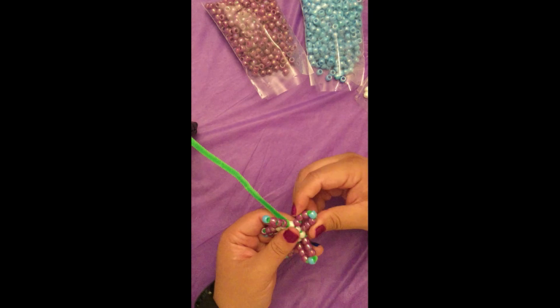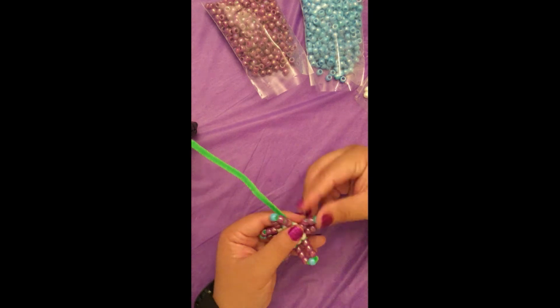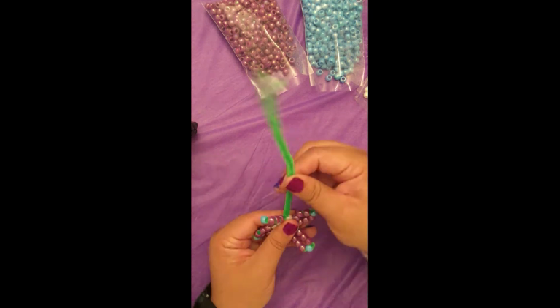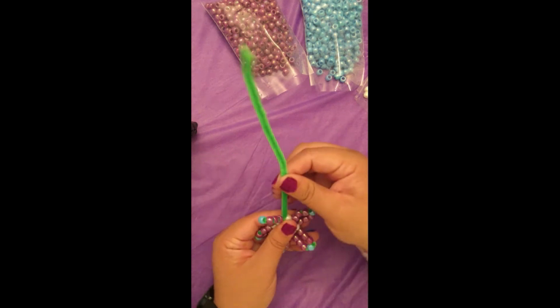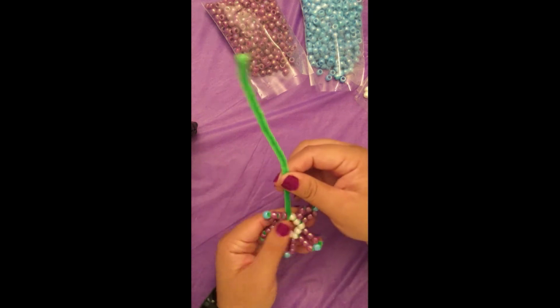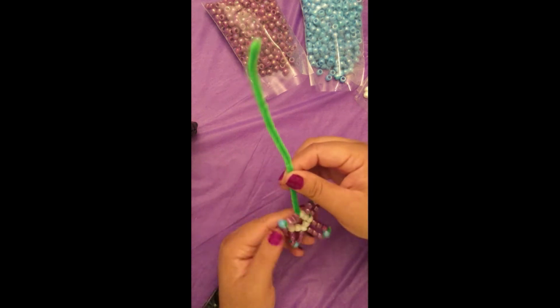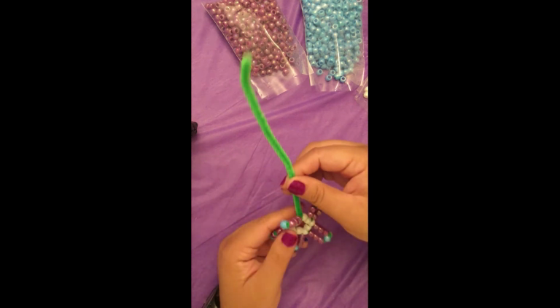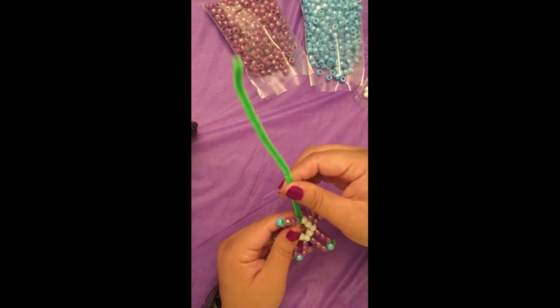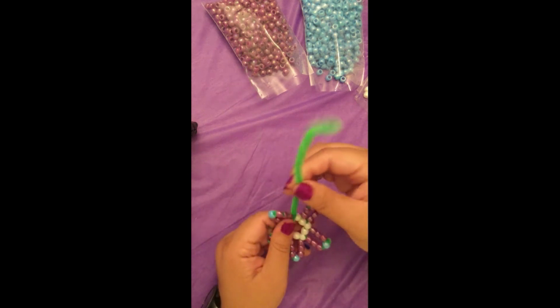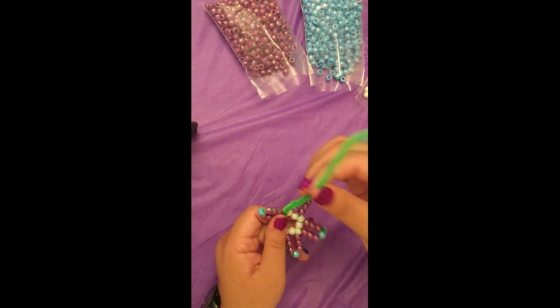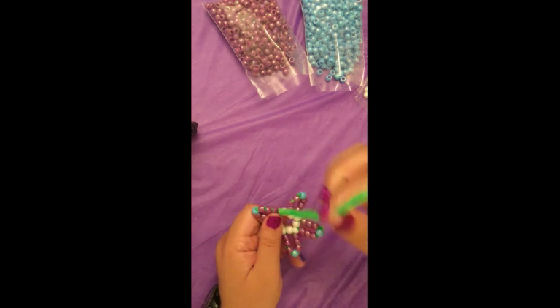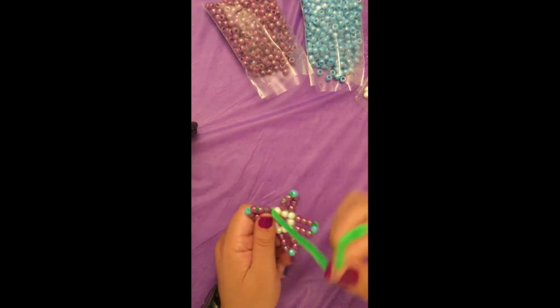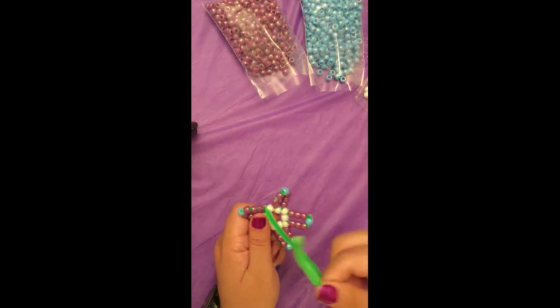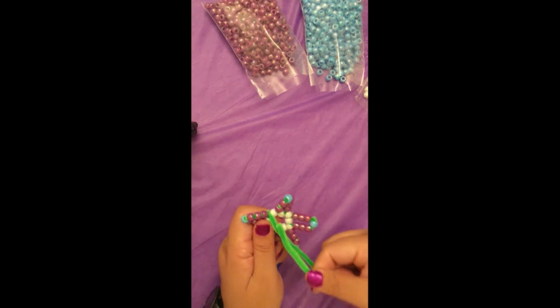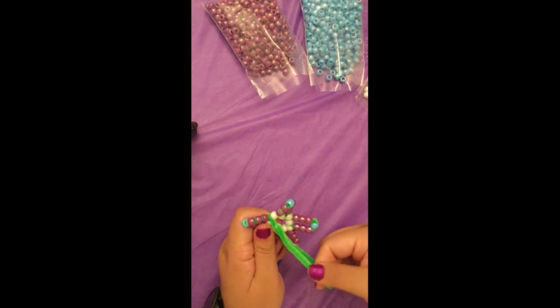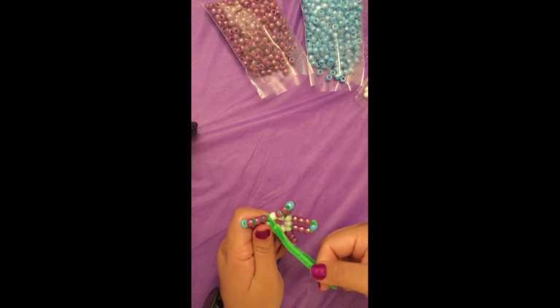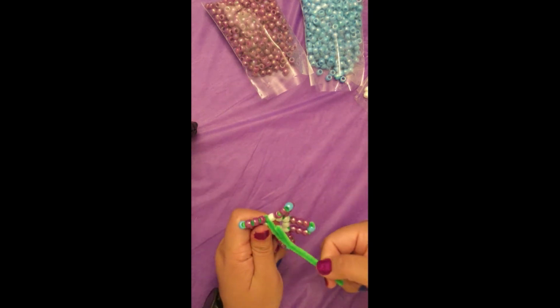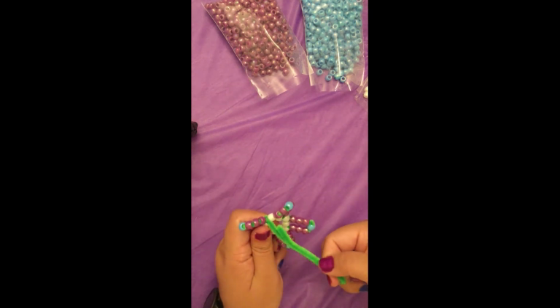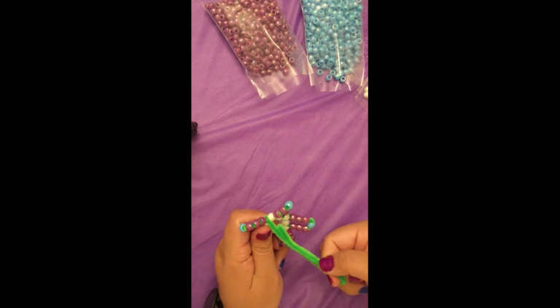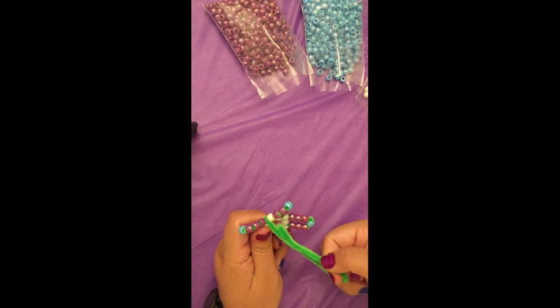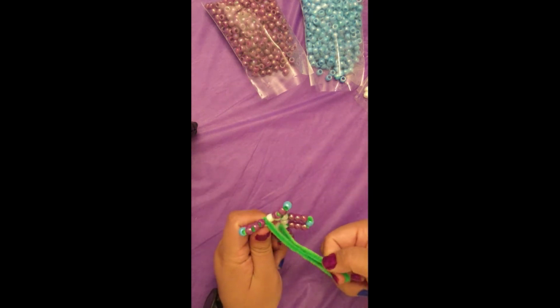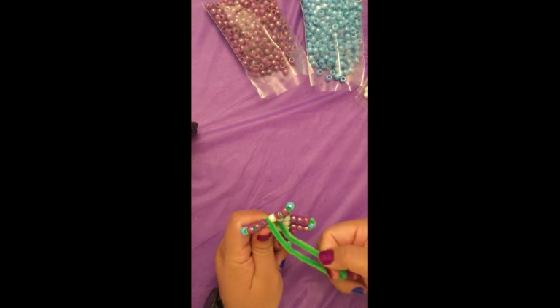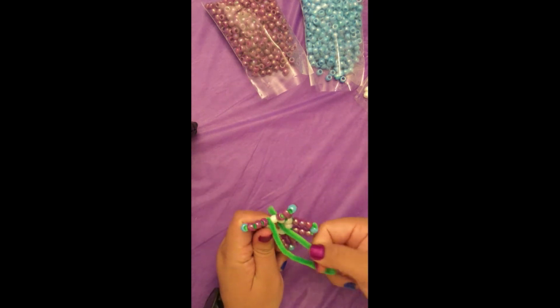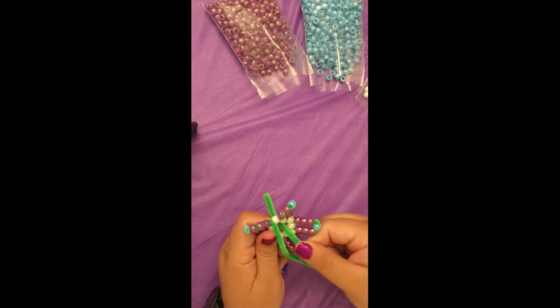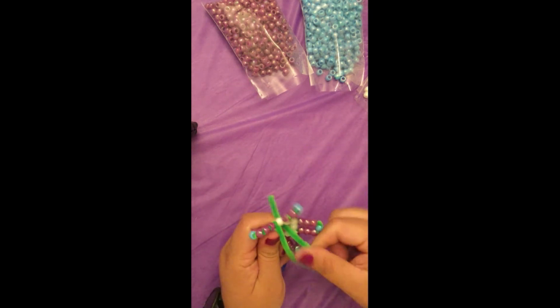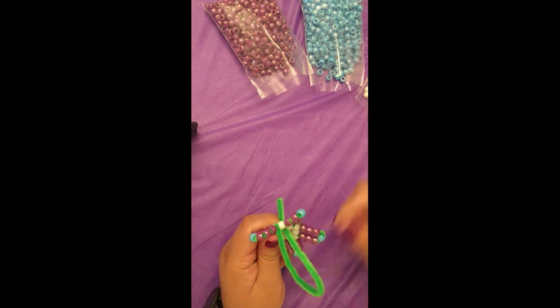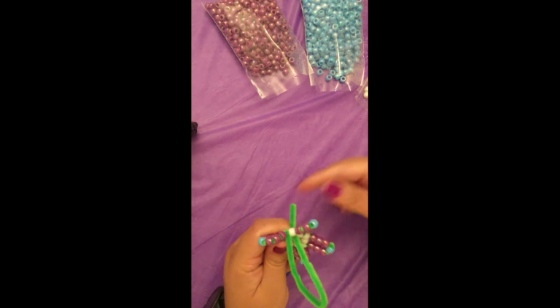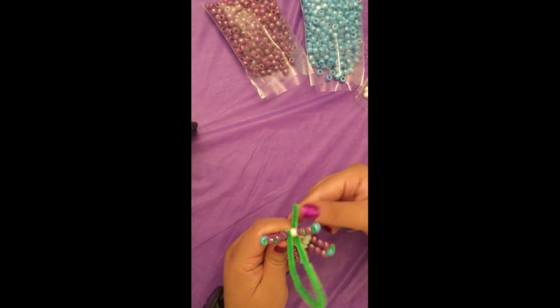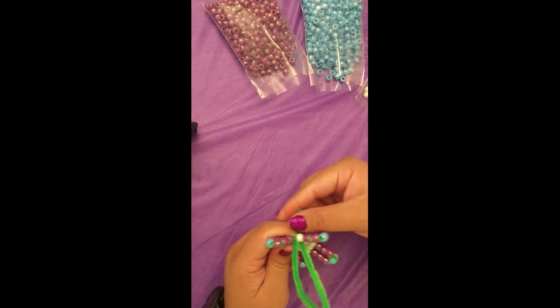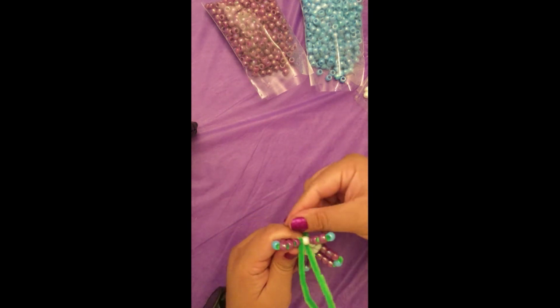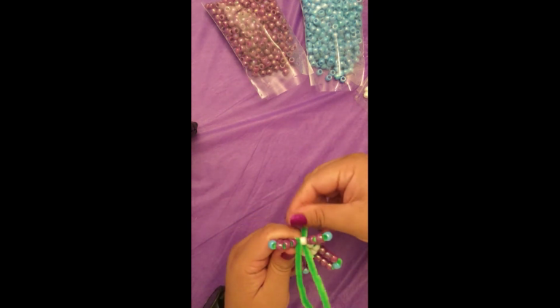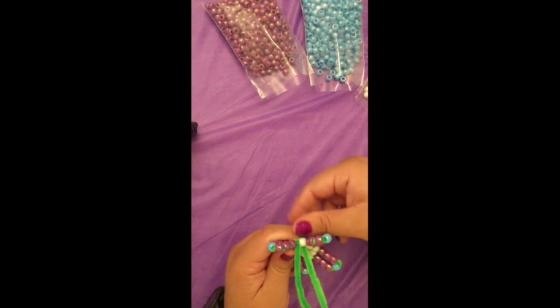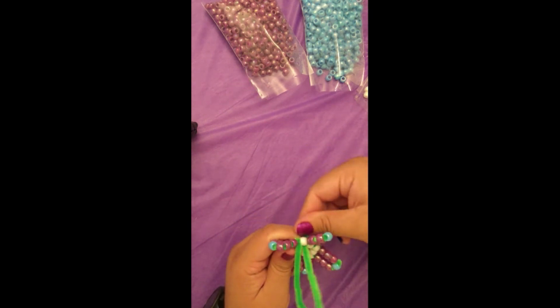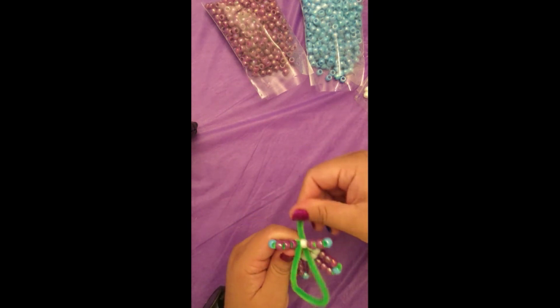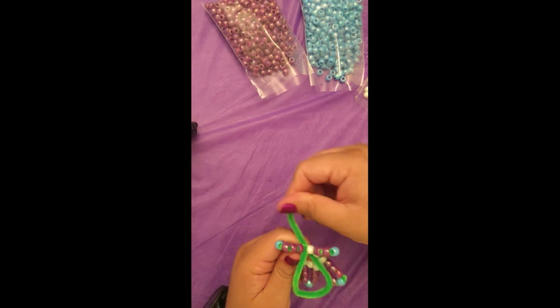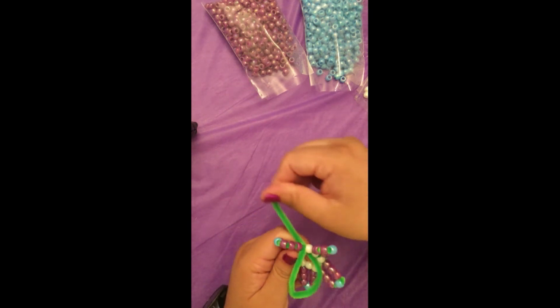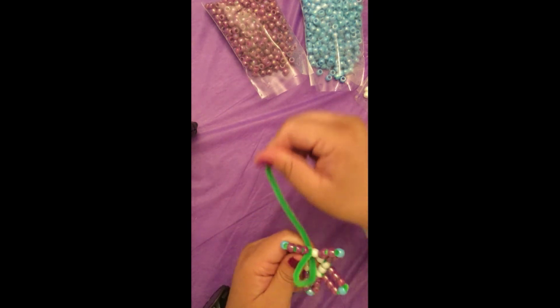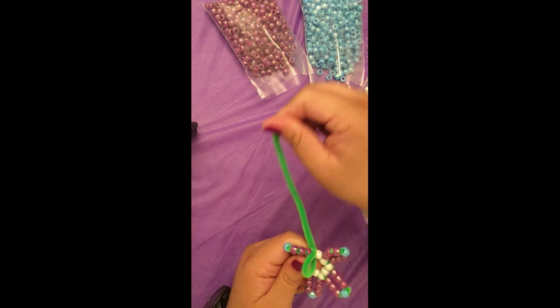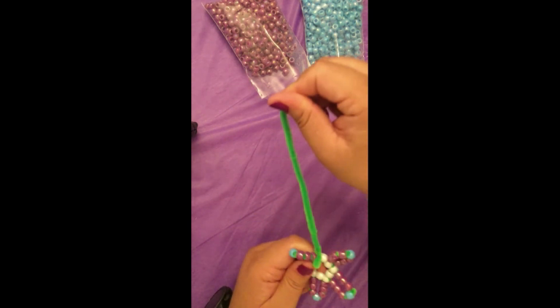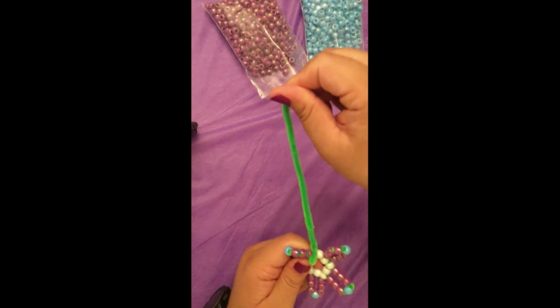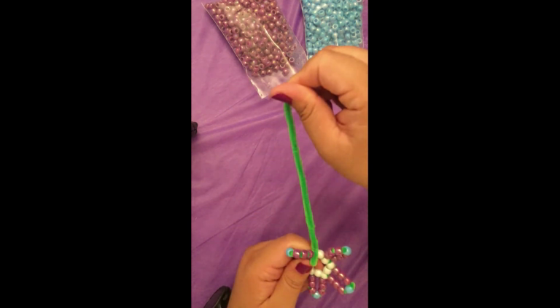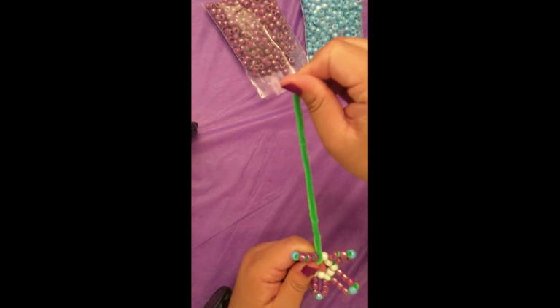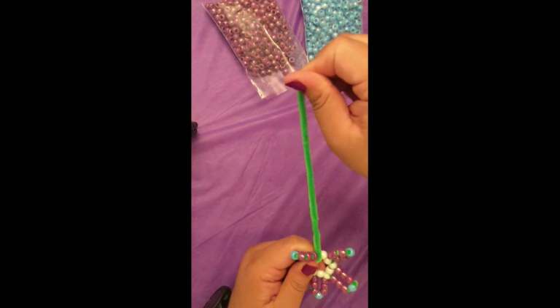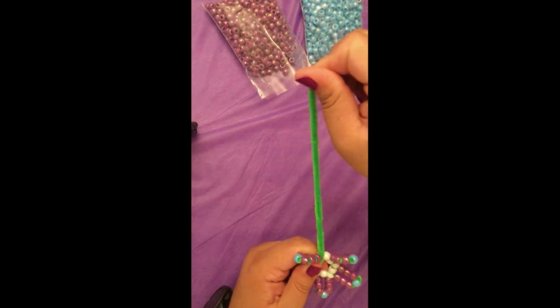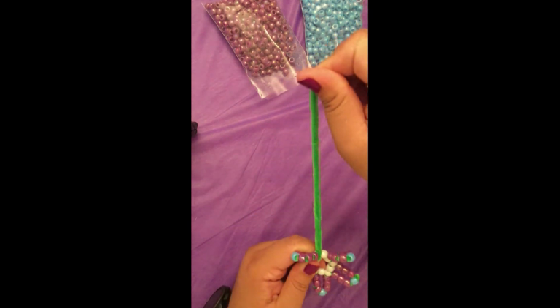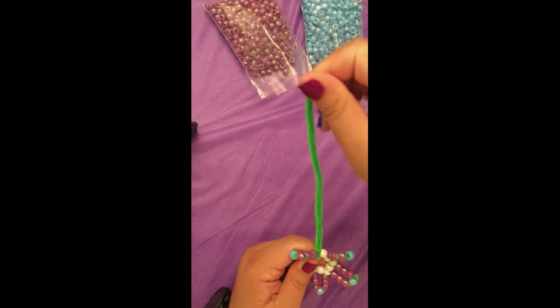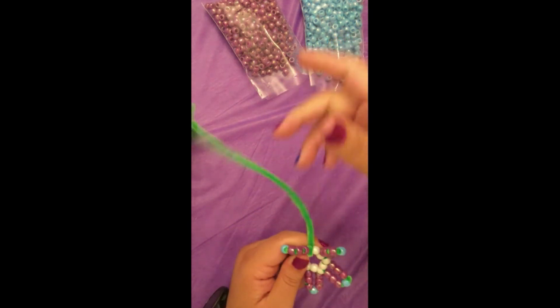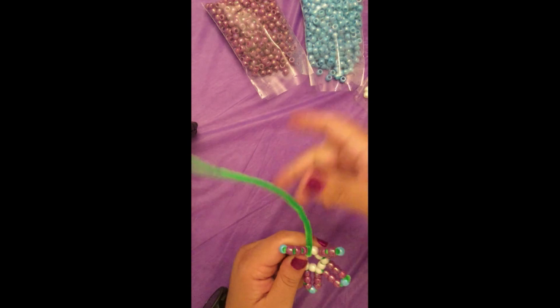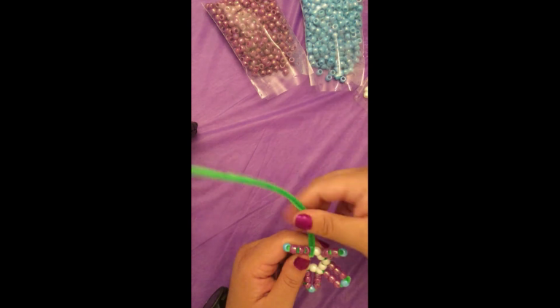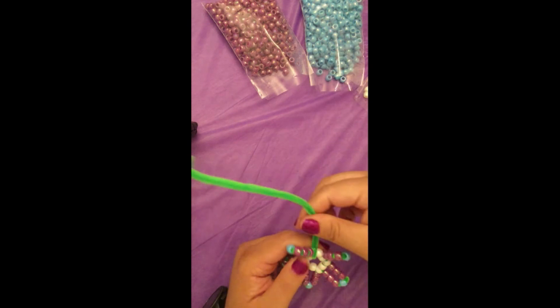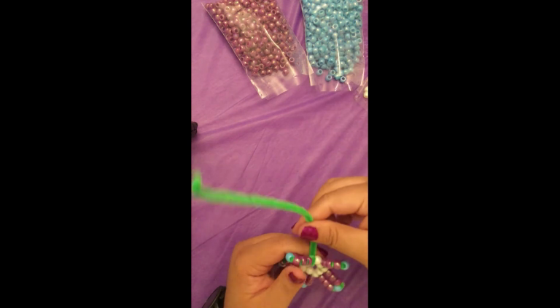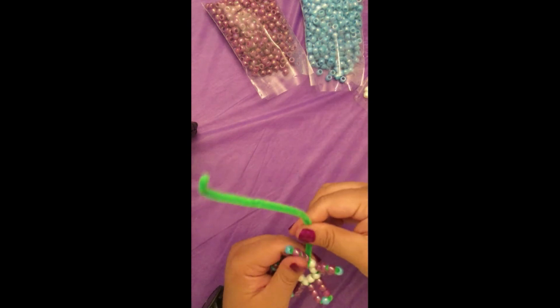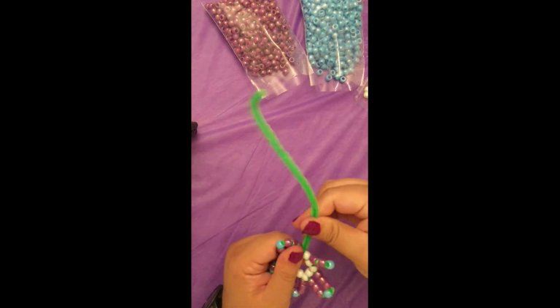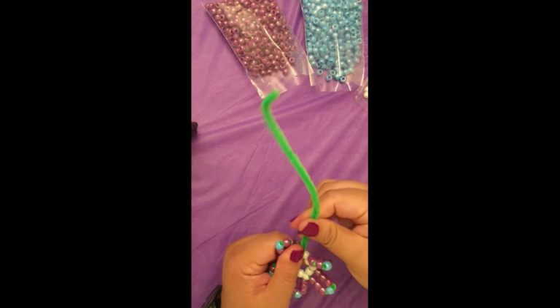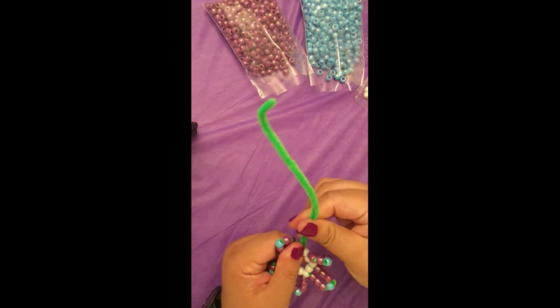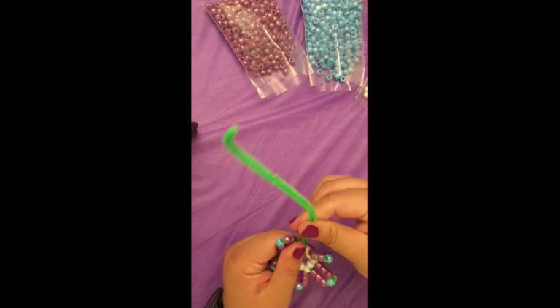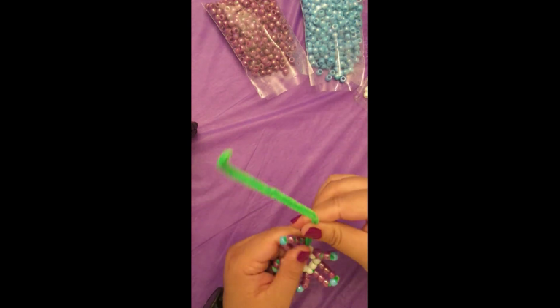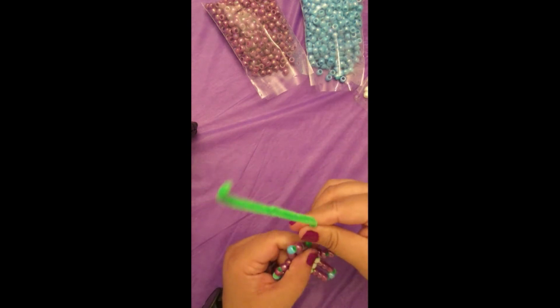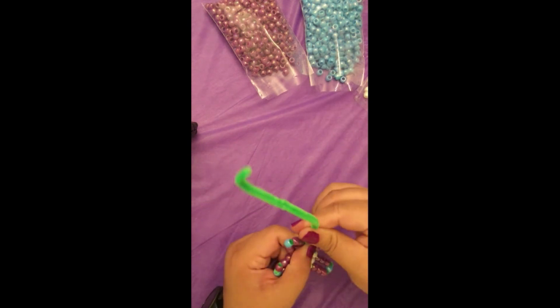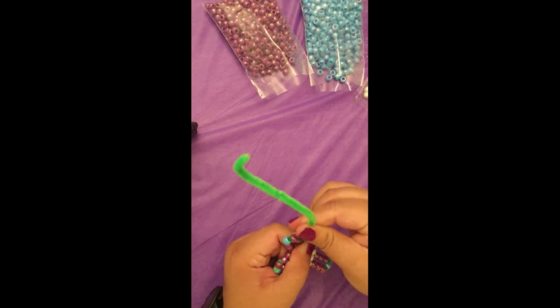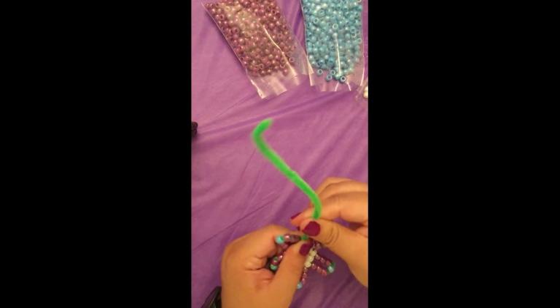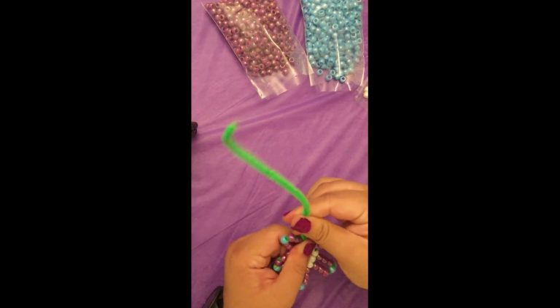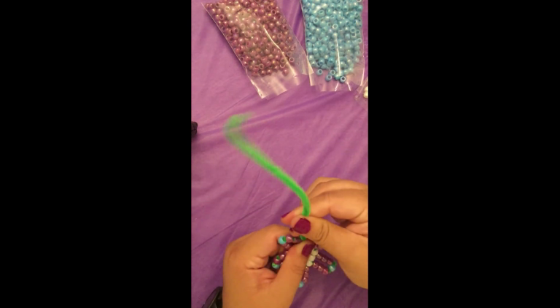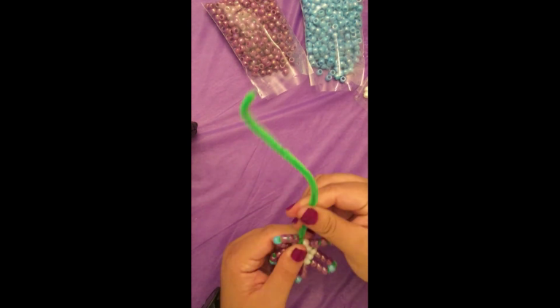Now that all your petals are done, you're going to feed the pipe cleaner through the middle of the flower twice to secure it and then cut the pipe cleaner.